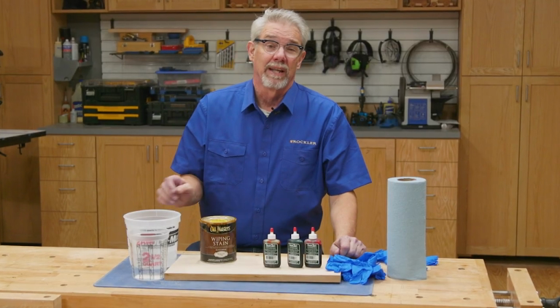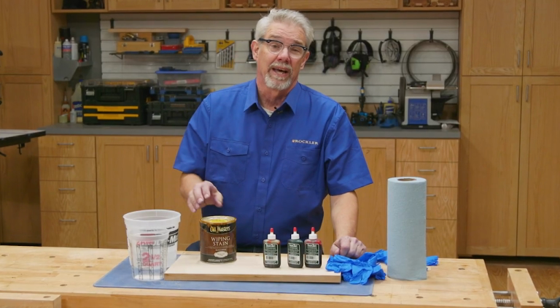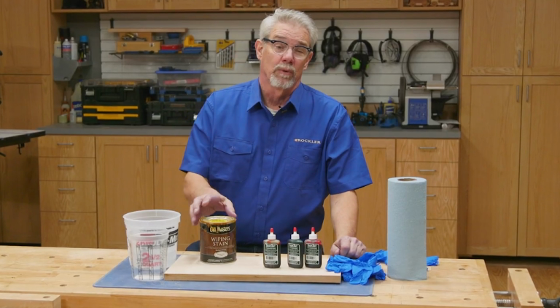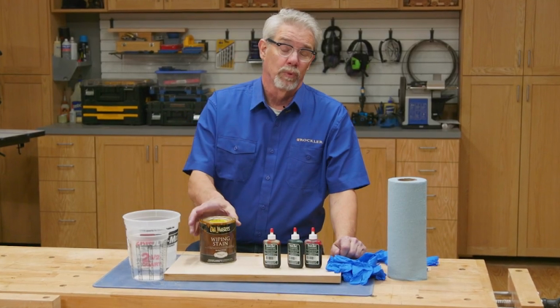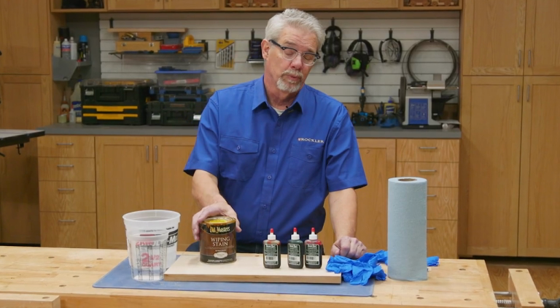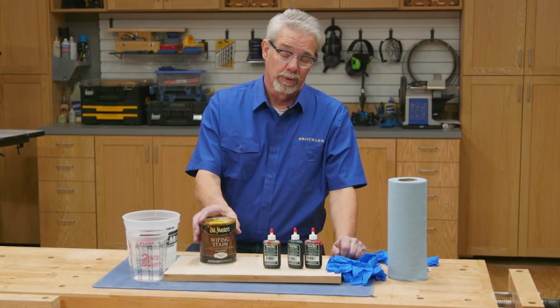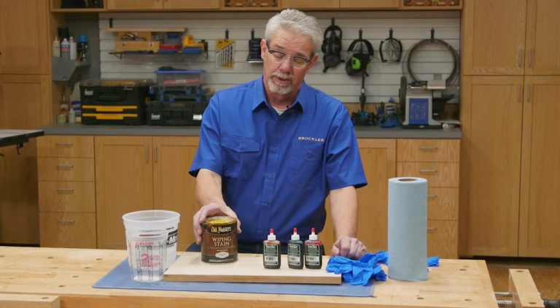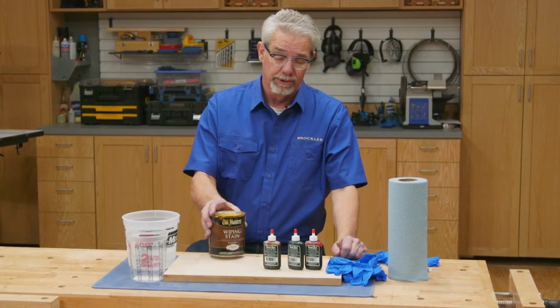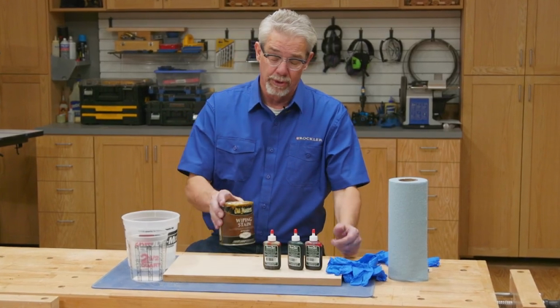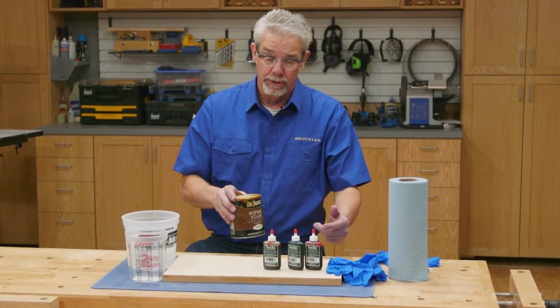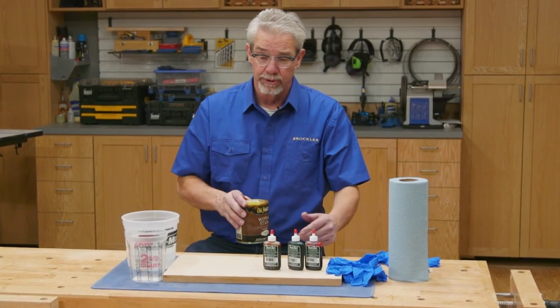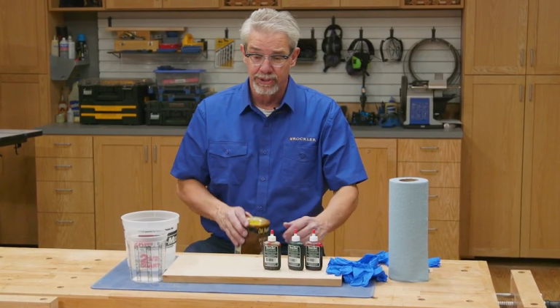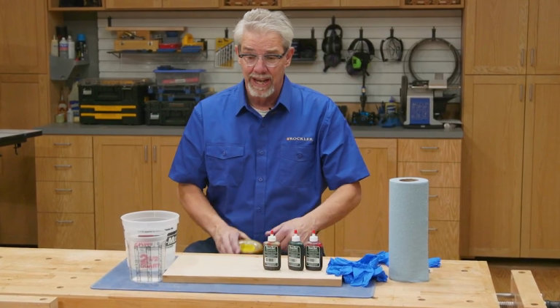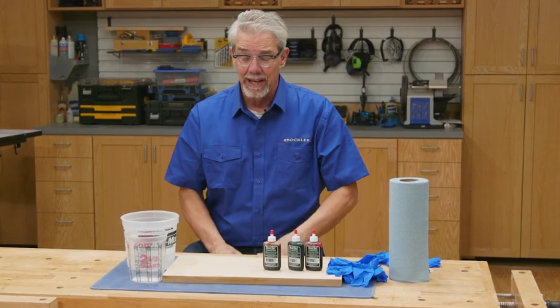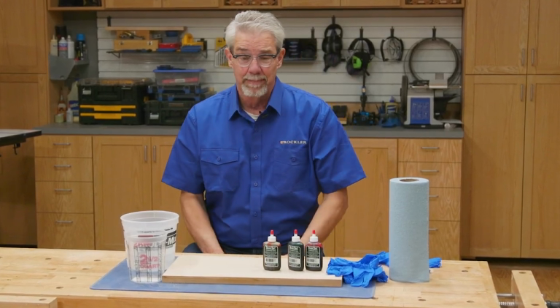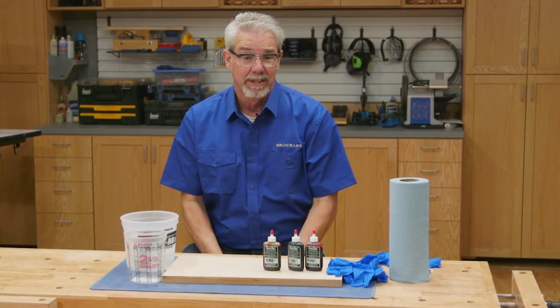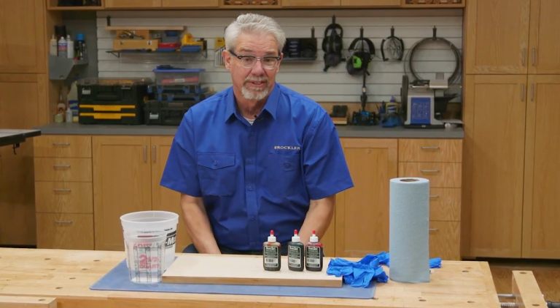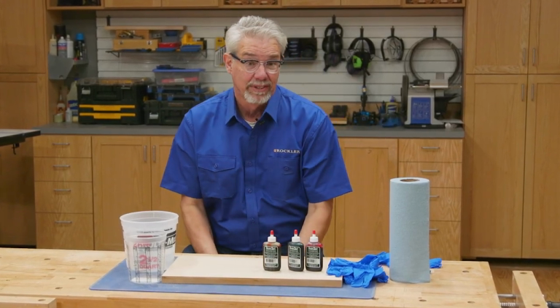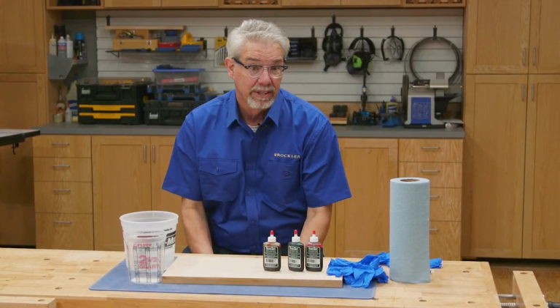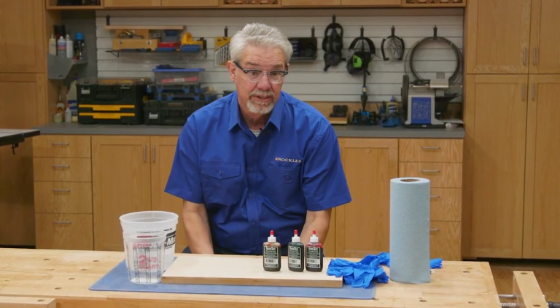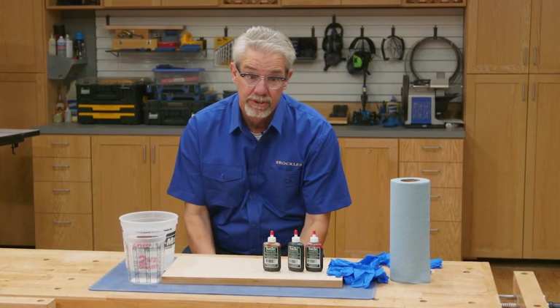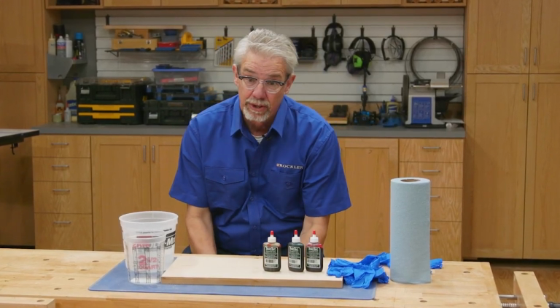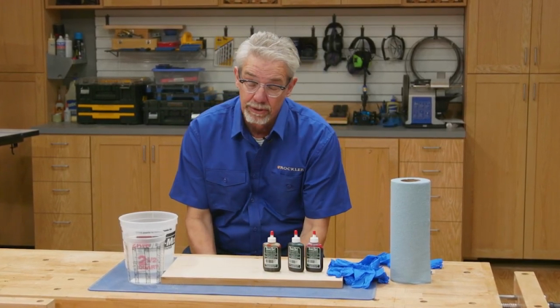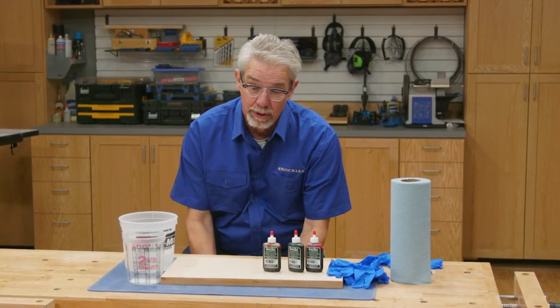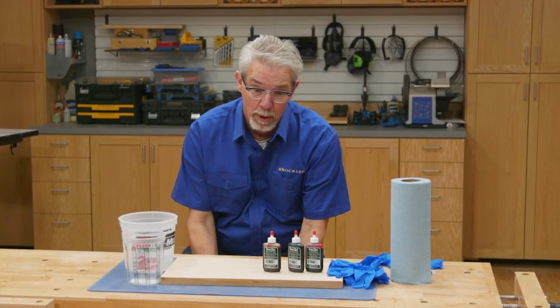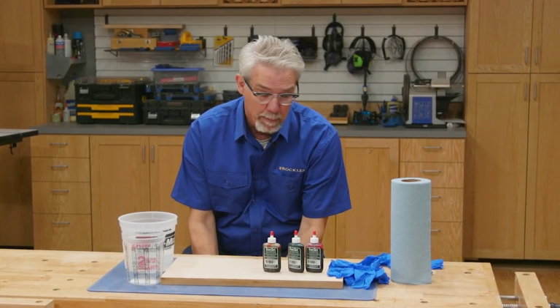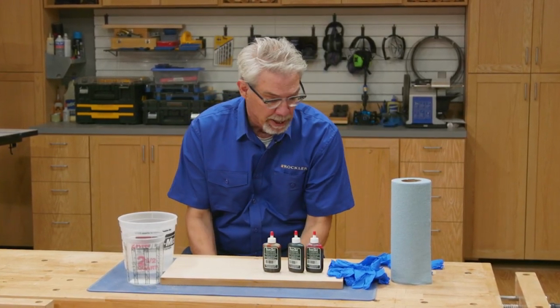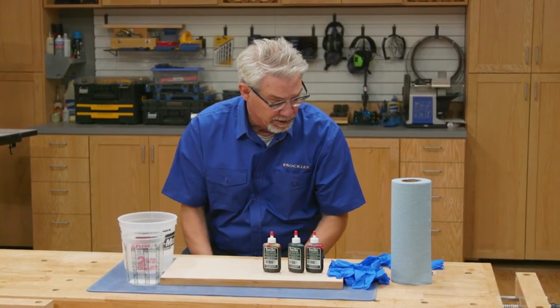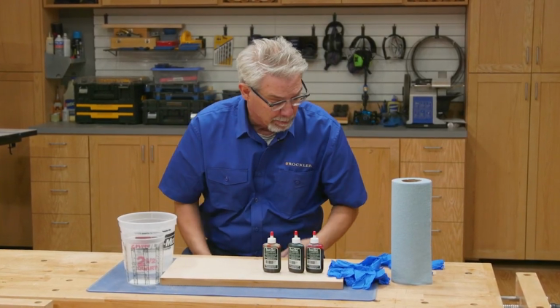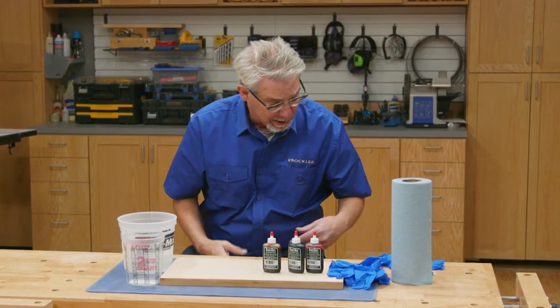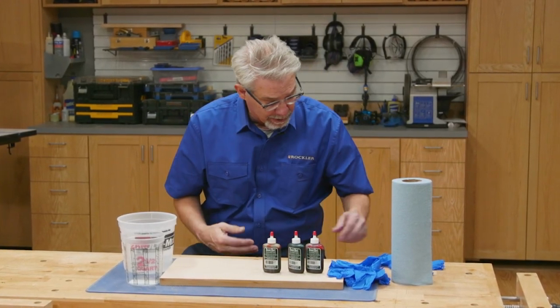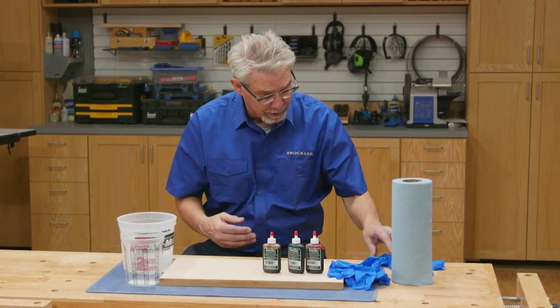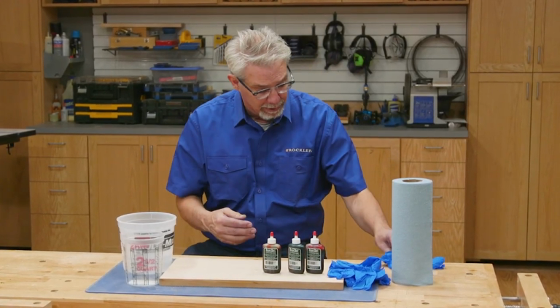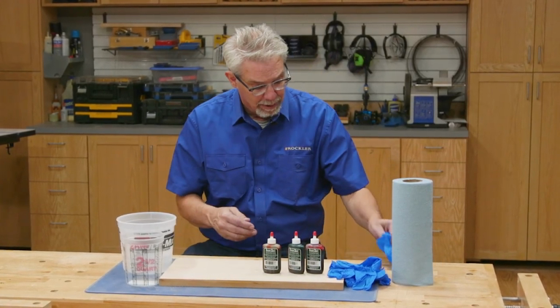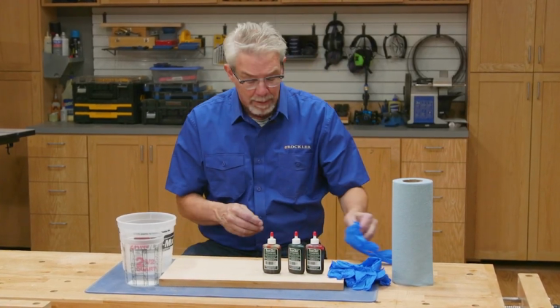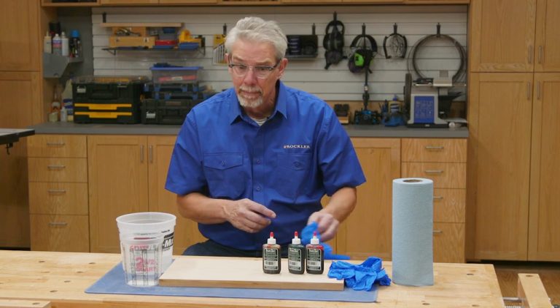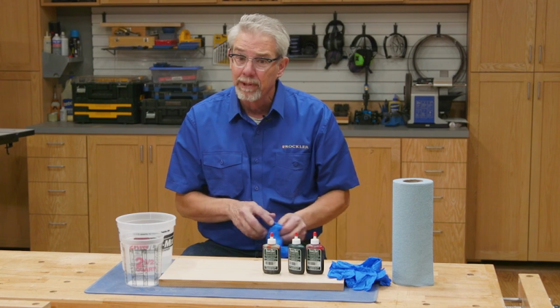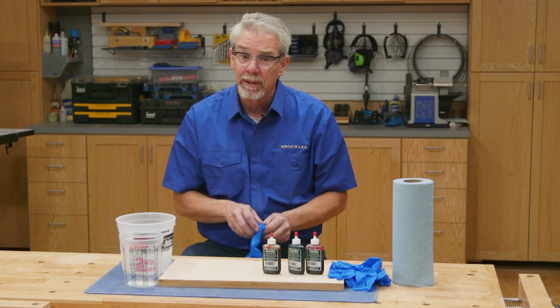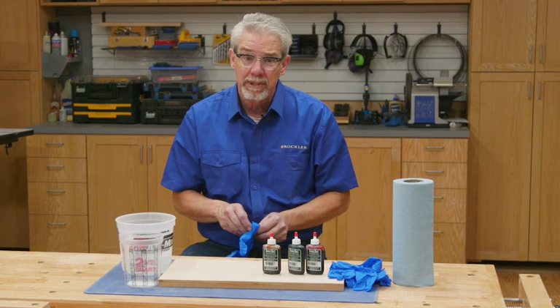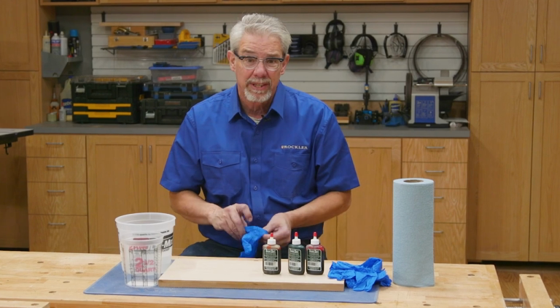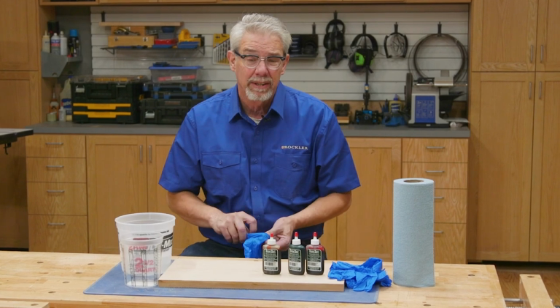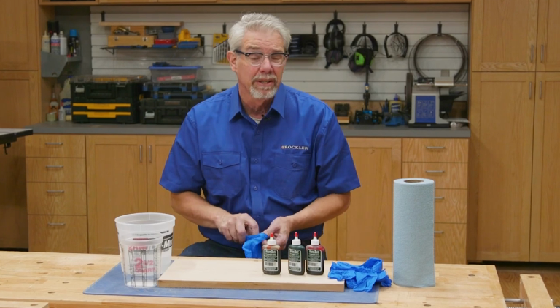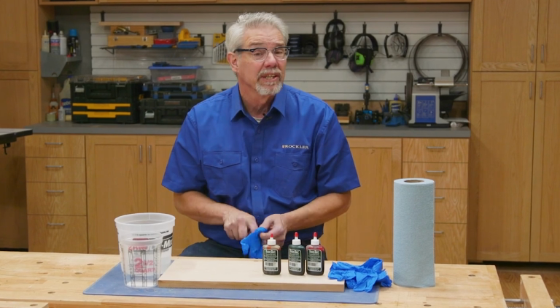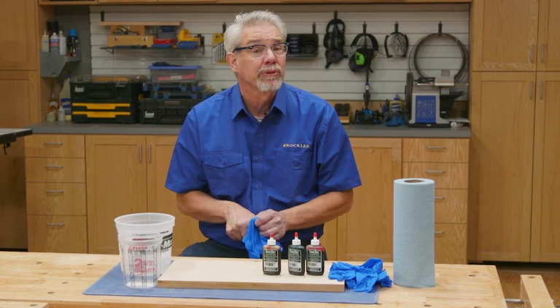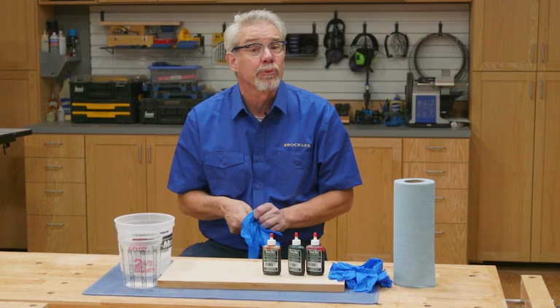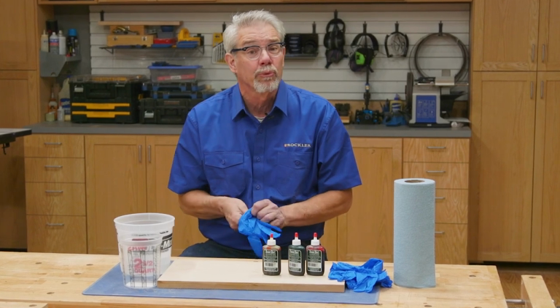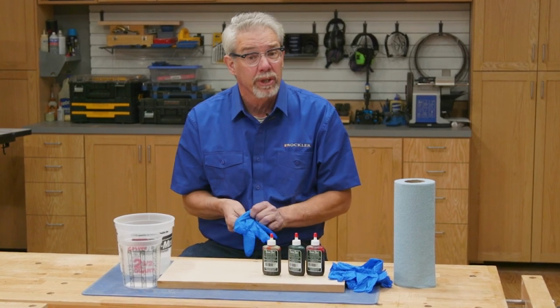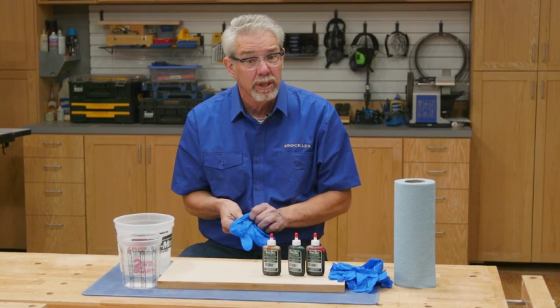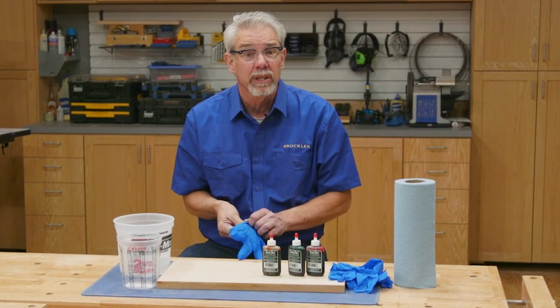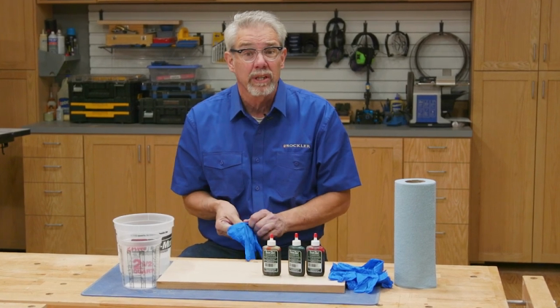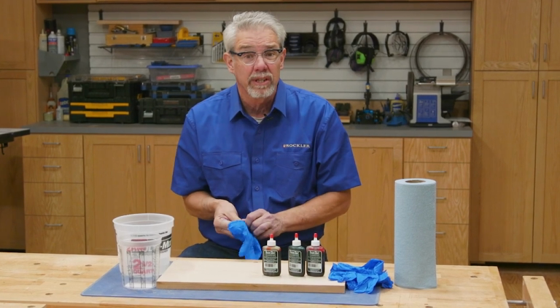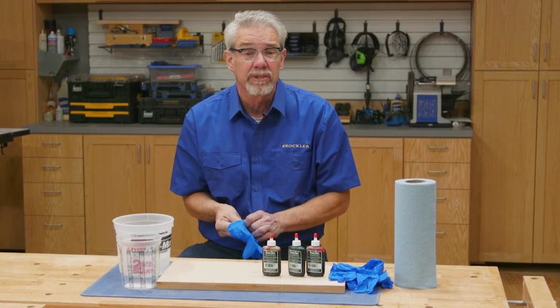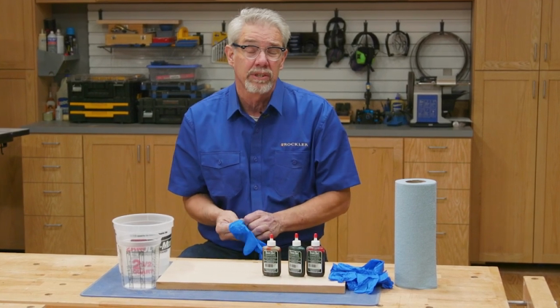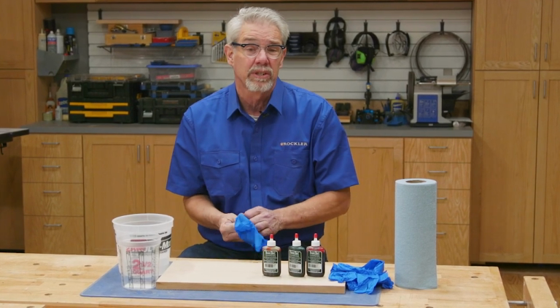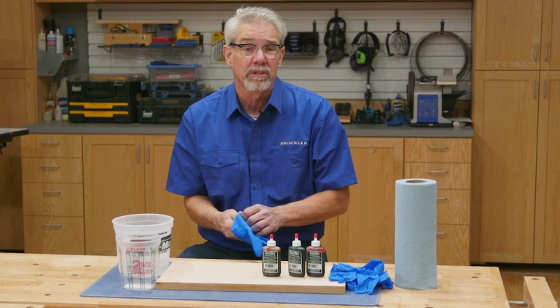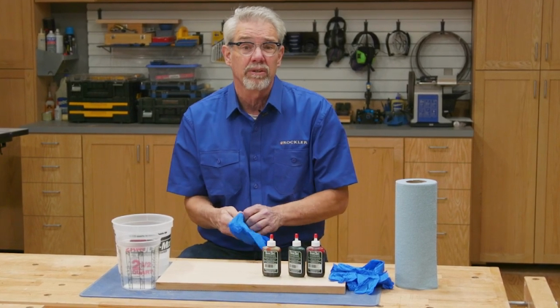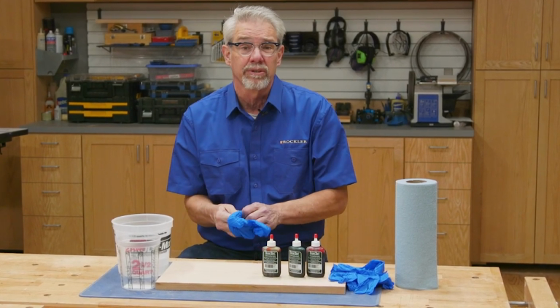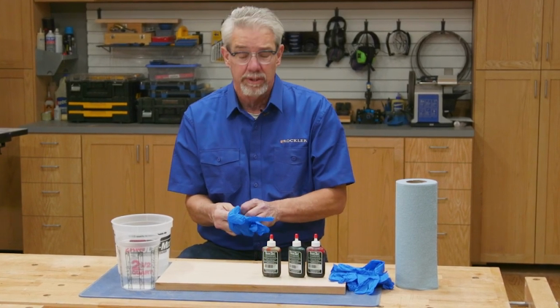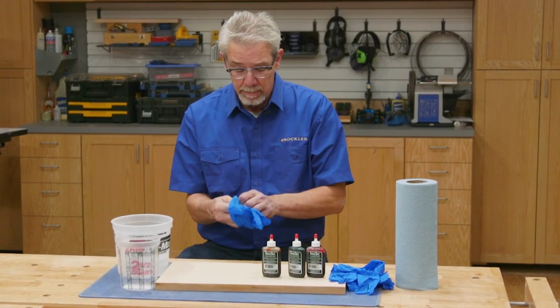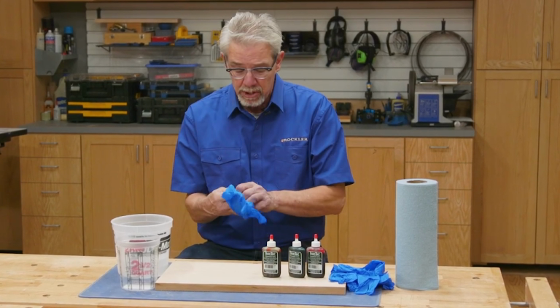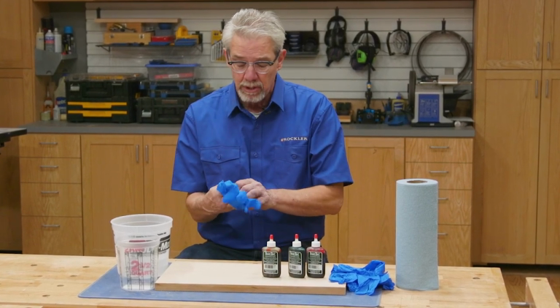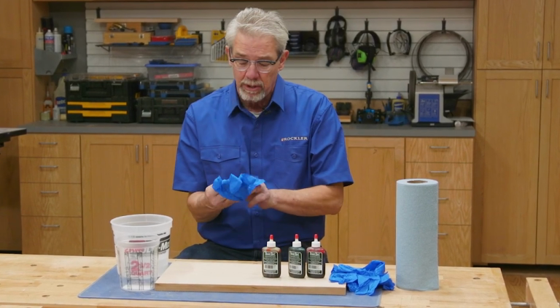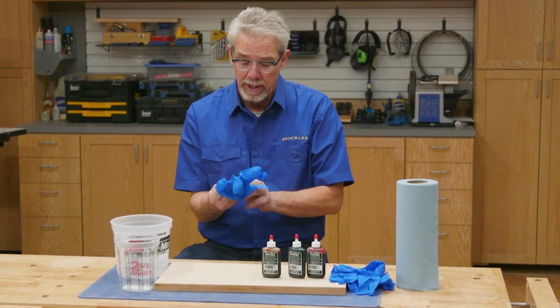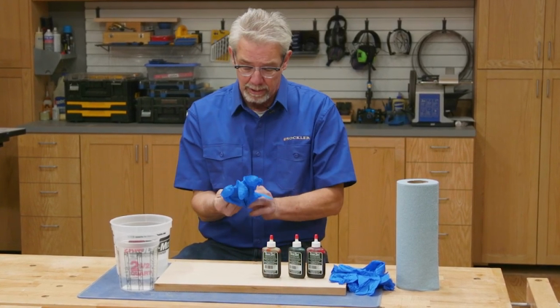I've found that a lot of woodworkers don't use dye because they just don't know much about it. Let me tell you, it's really easy to use. Let me show you.